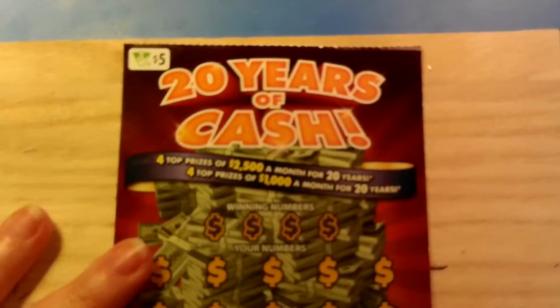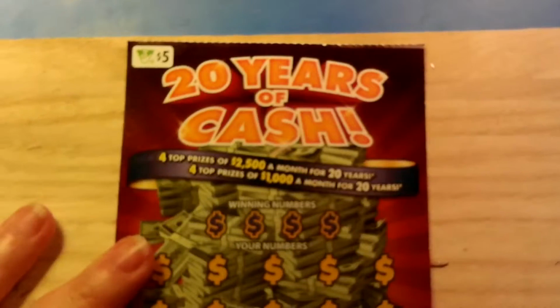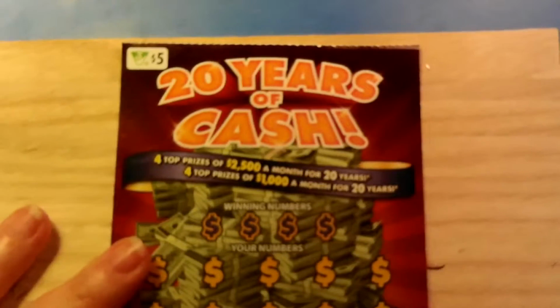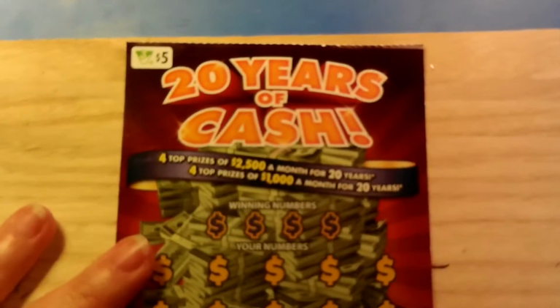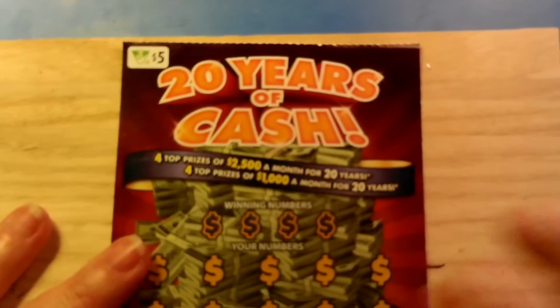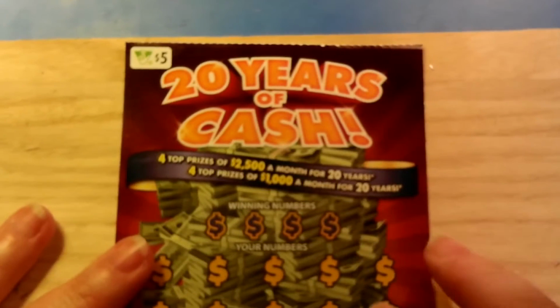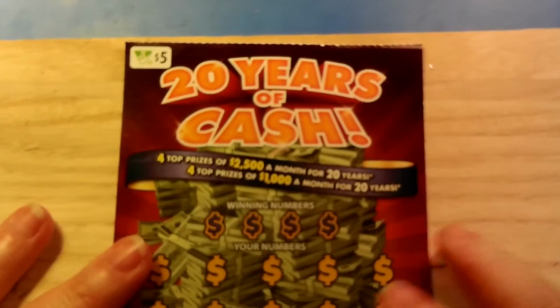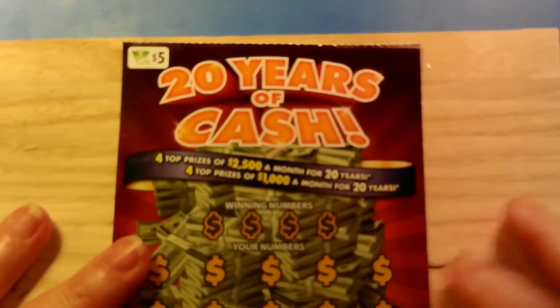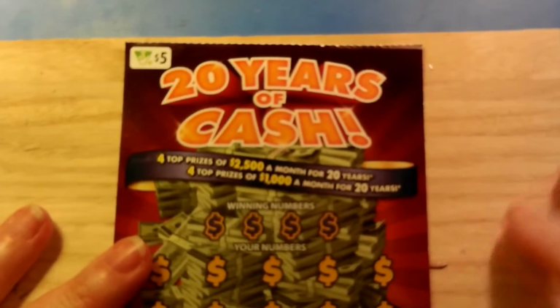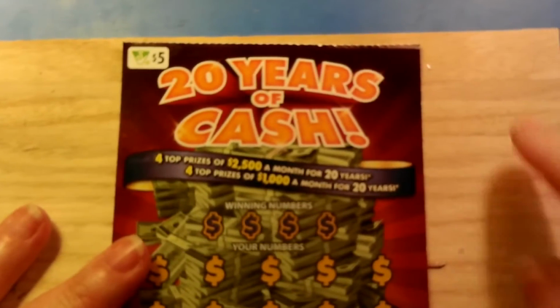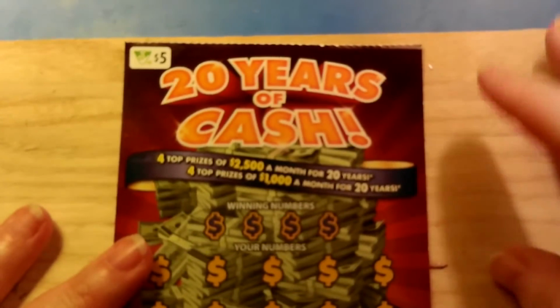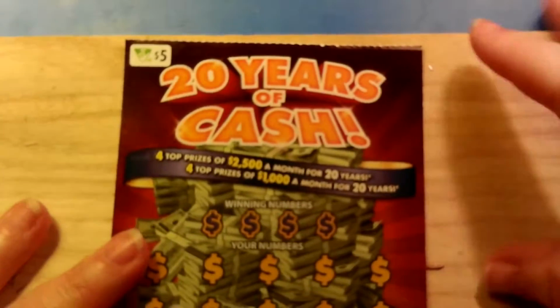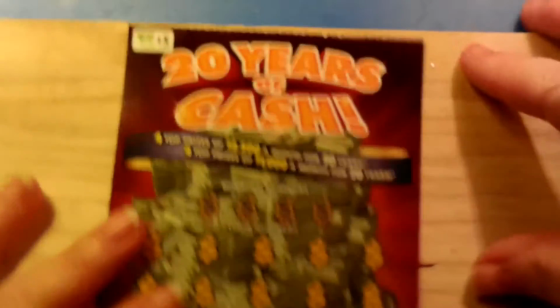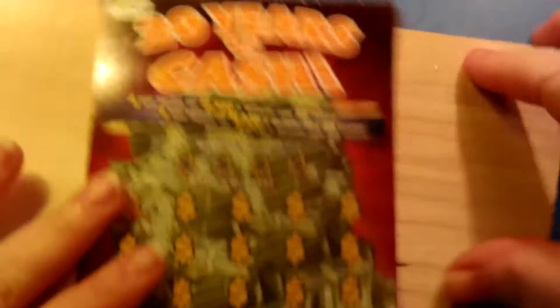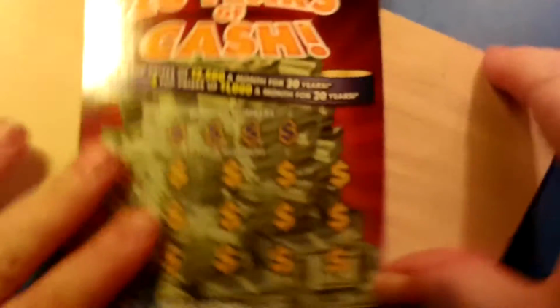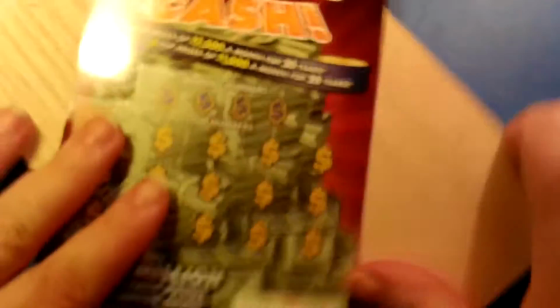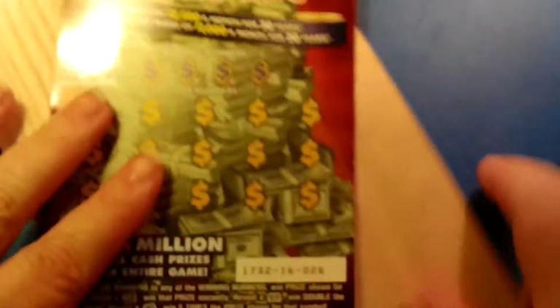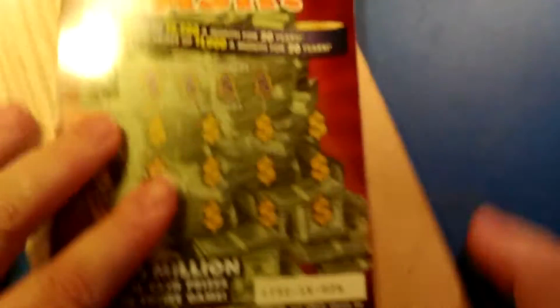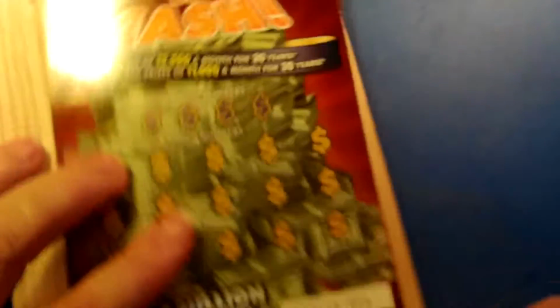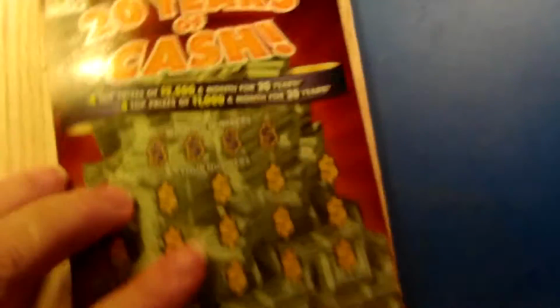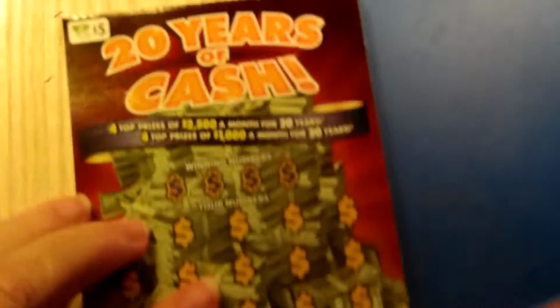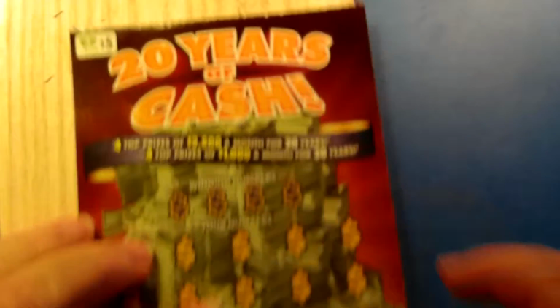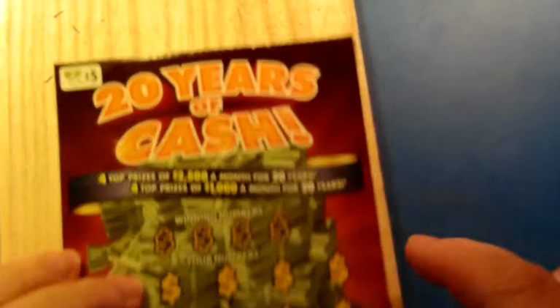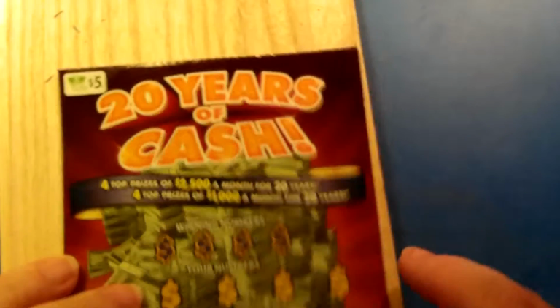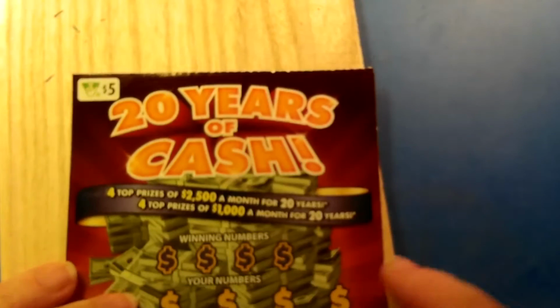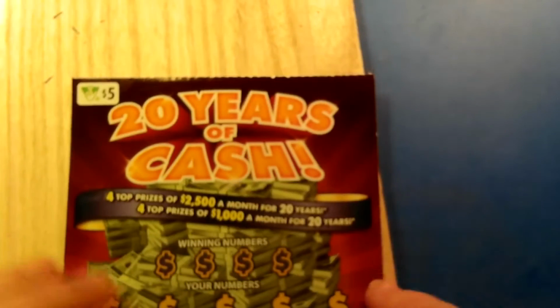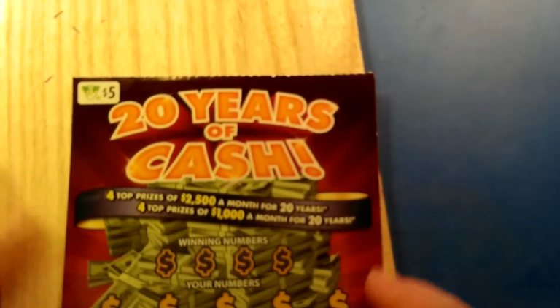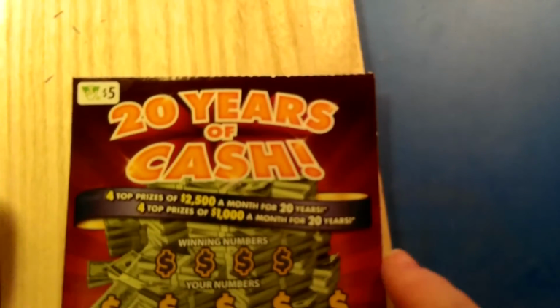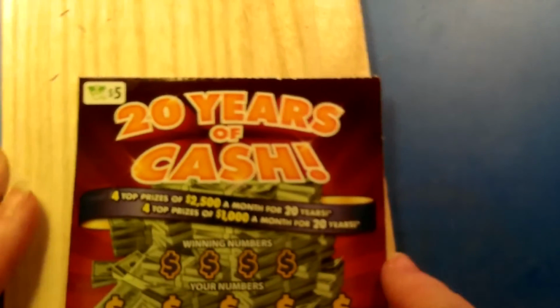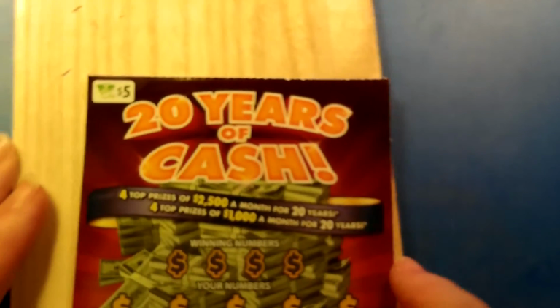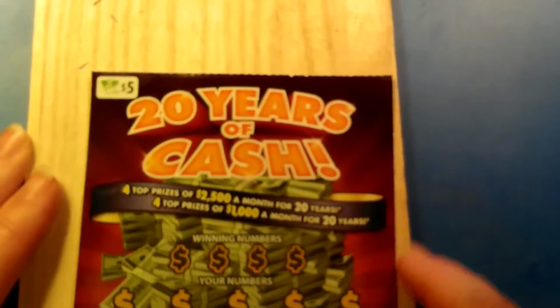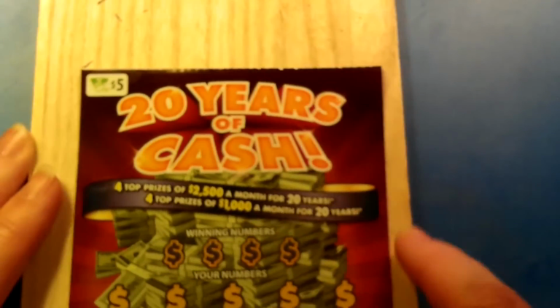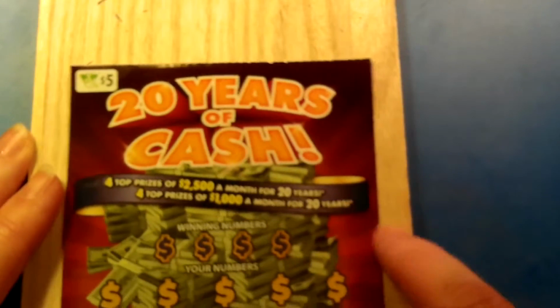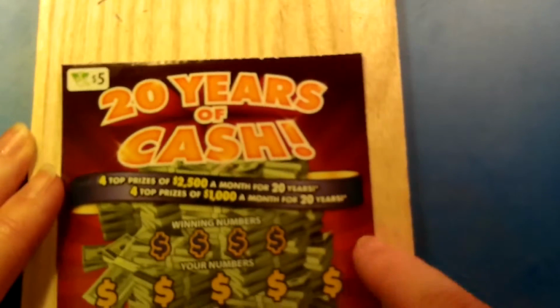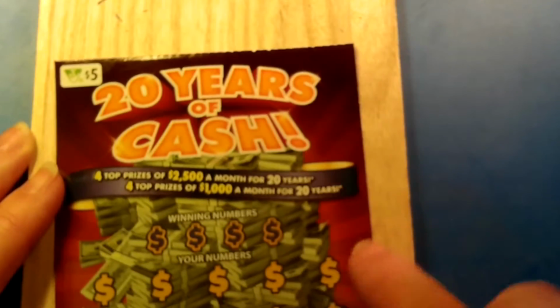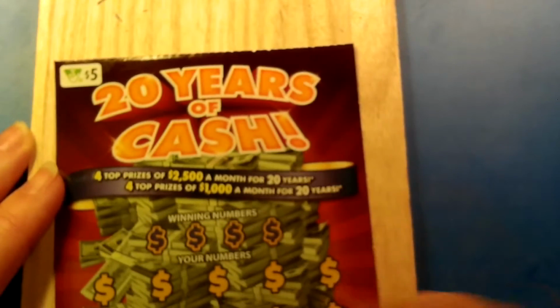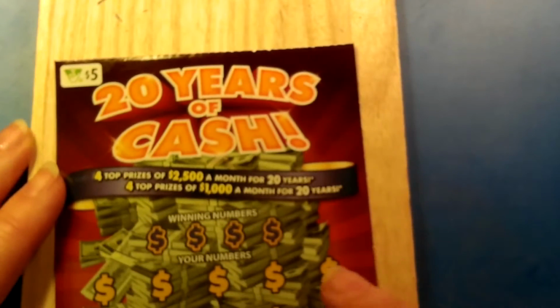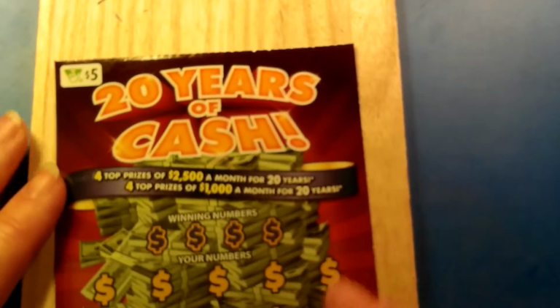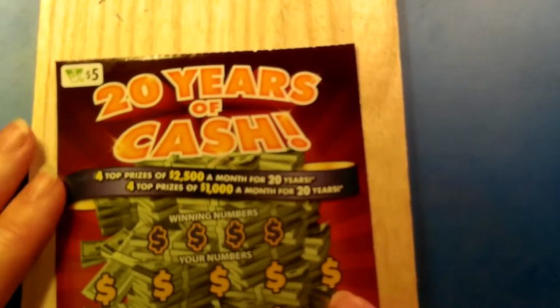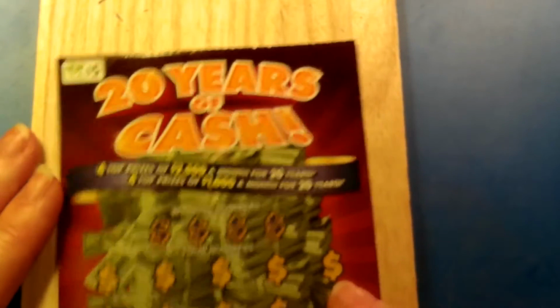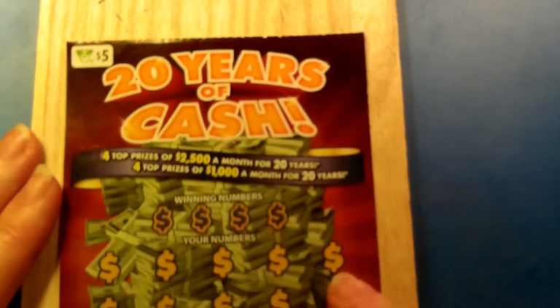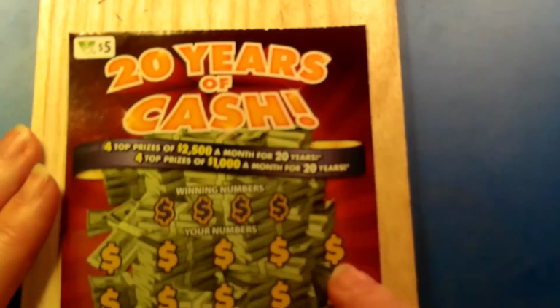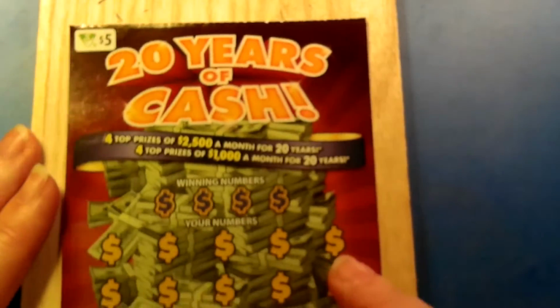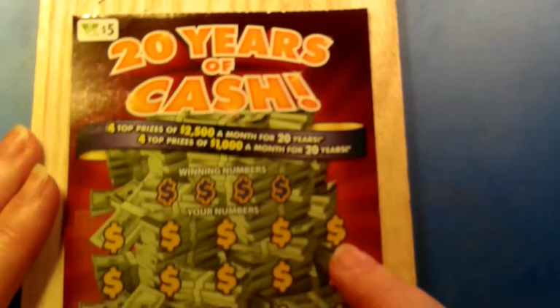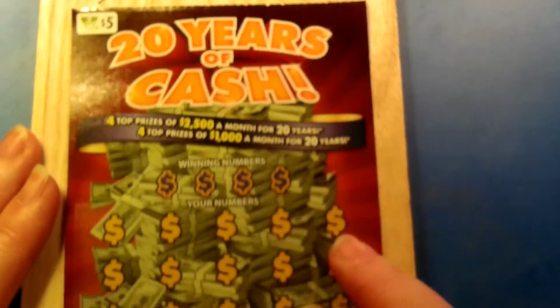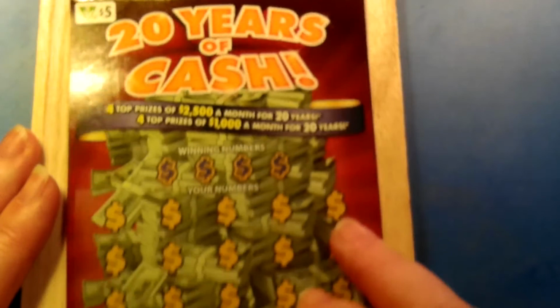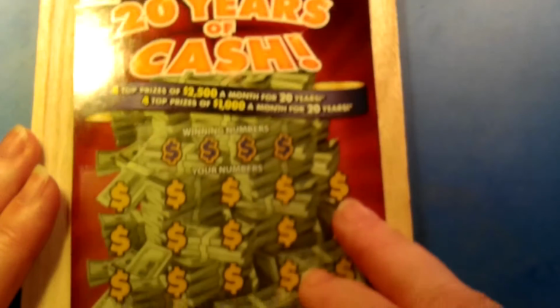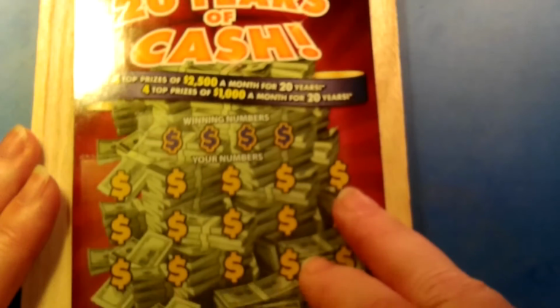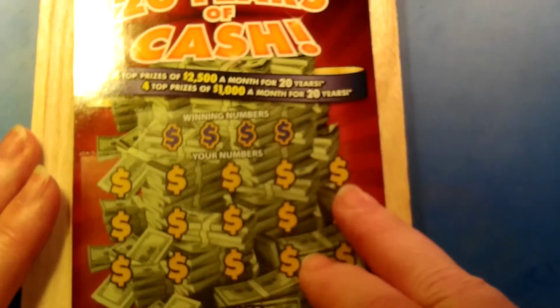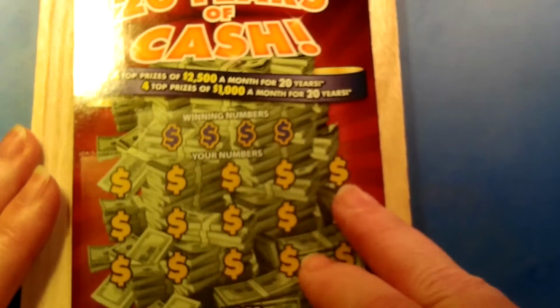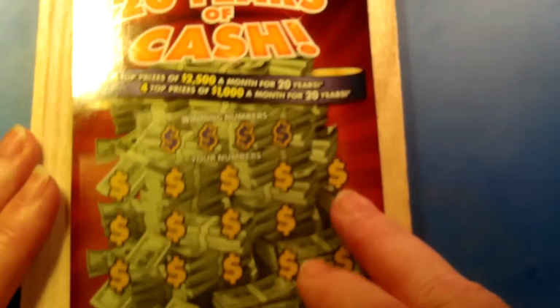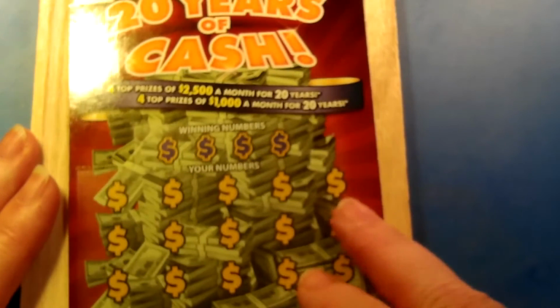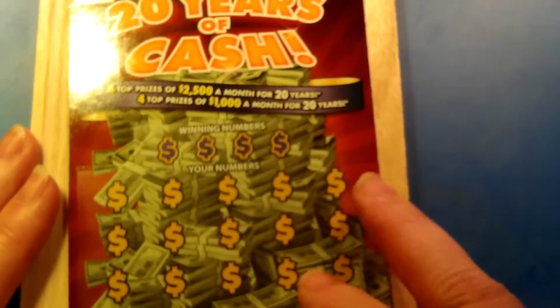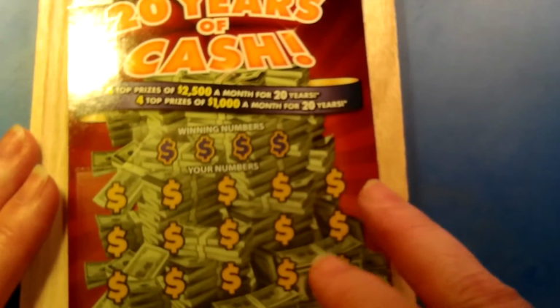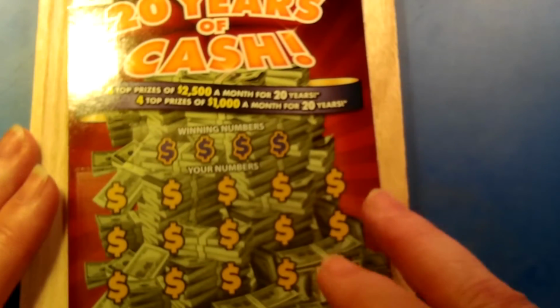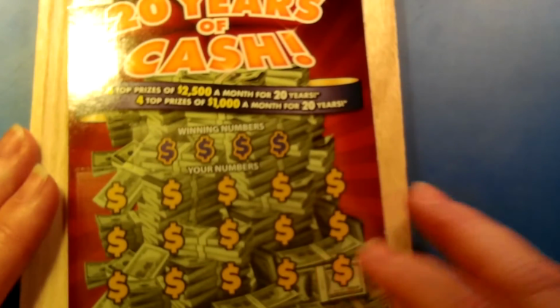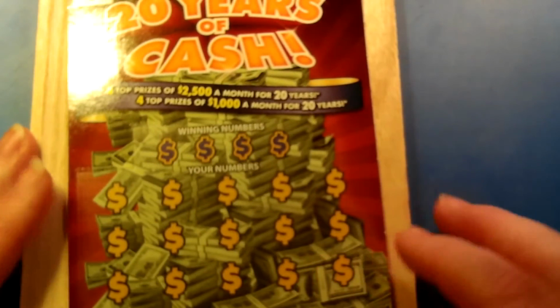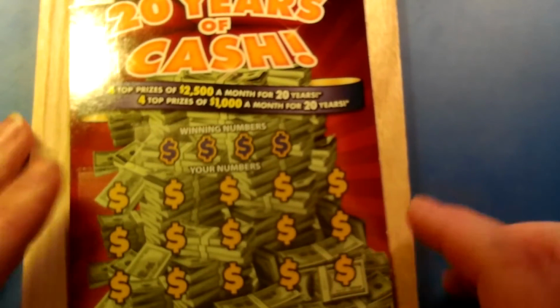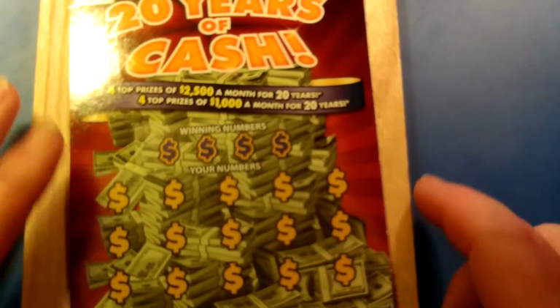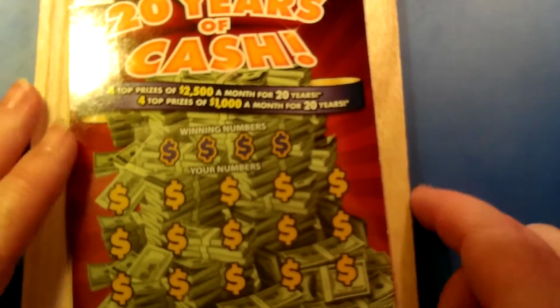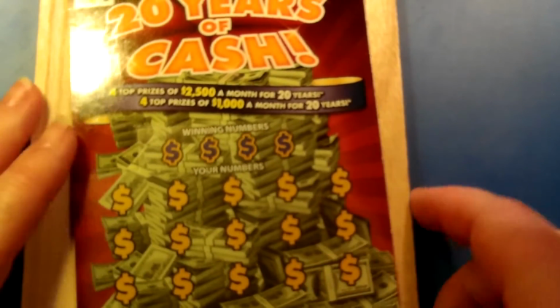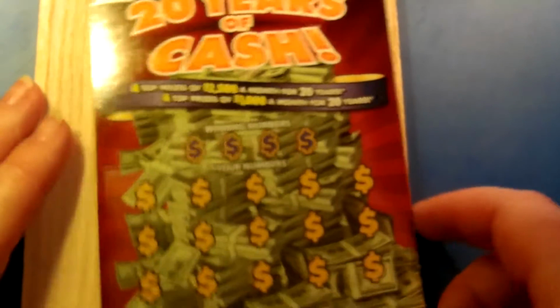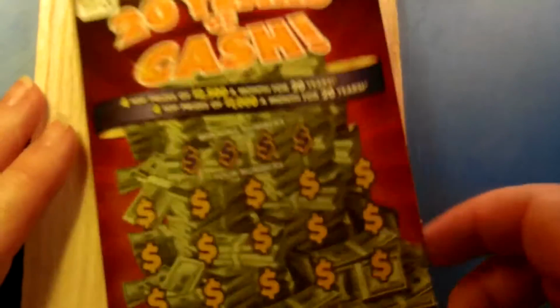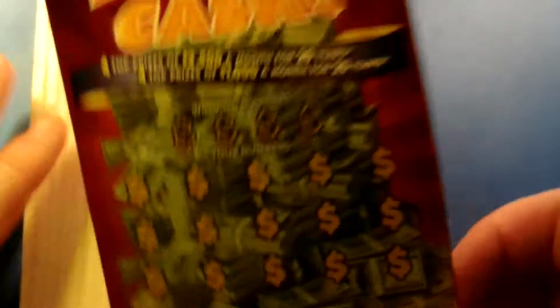Hello, hello again. It's me, Sherry. I have a $5, 20 Years of Cash ticket from the Virginia Lottery.